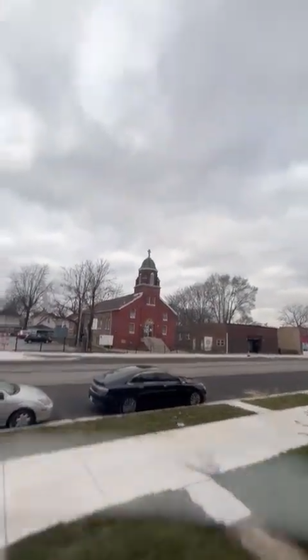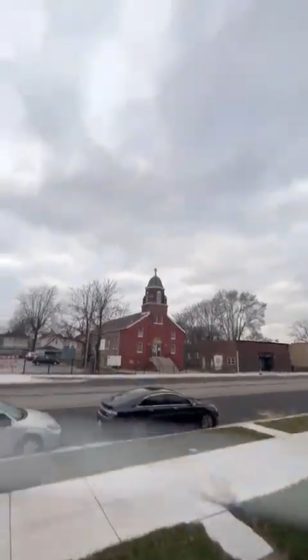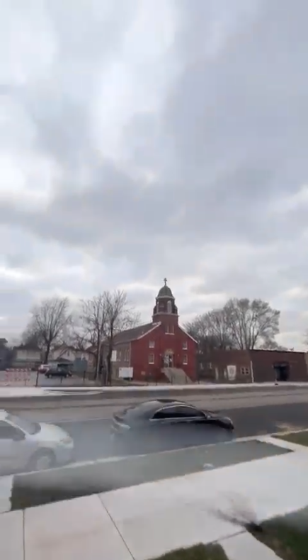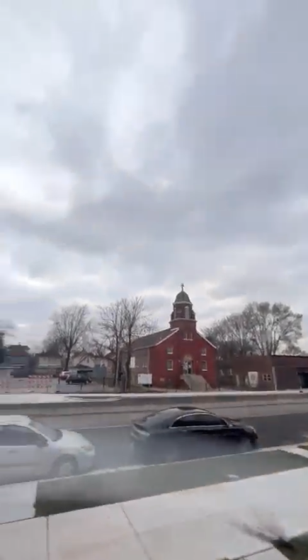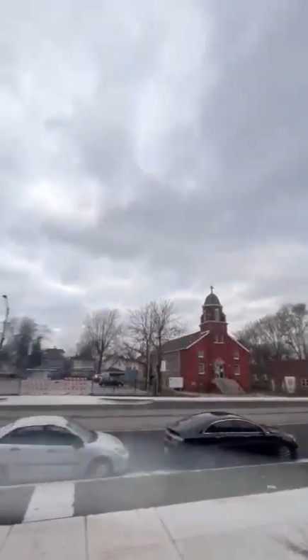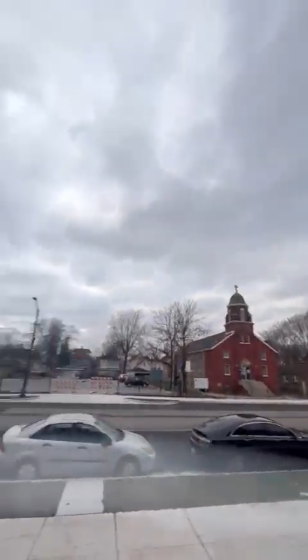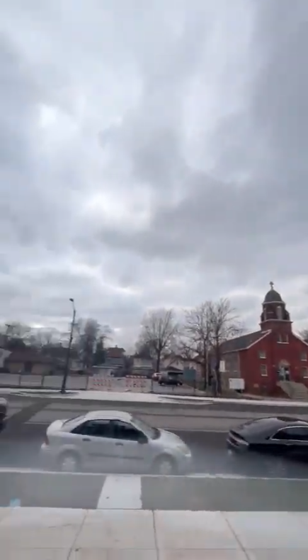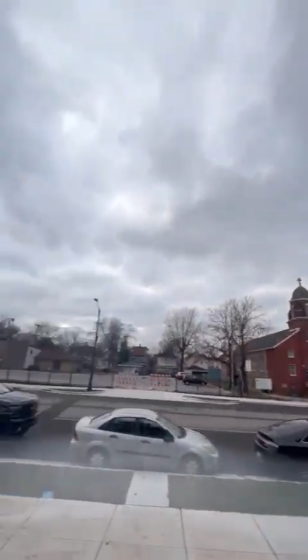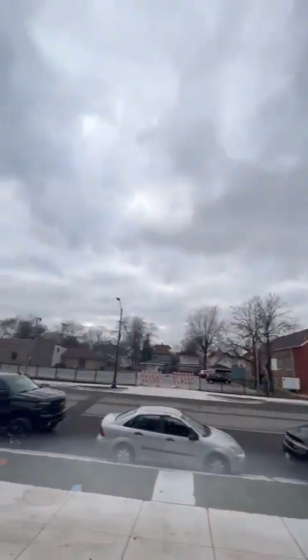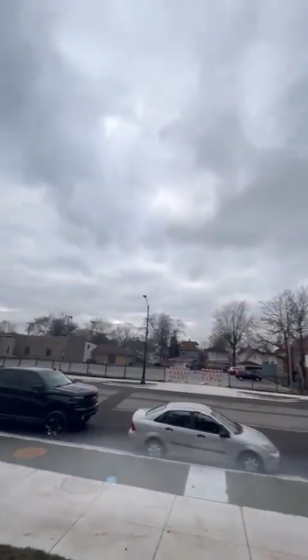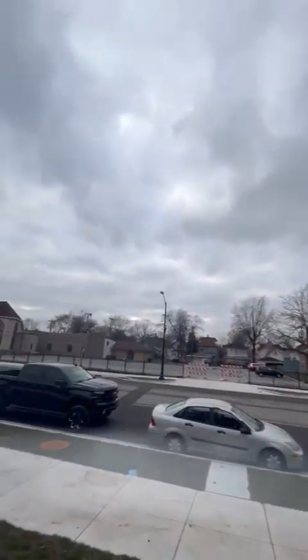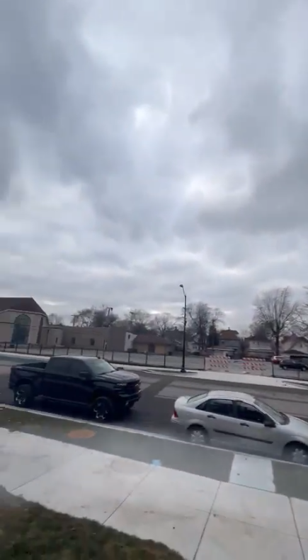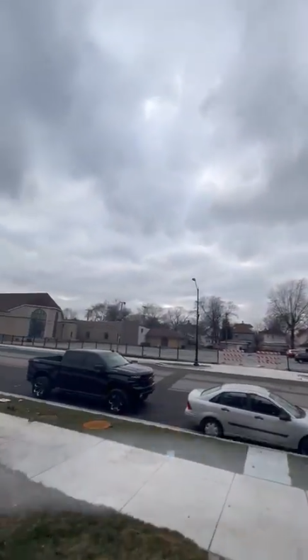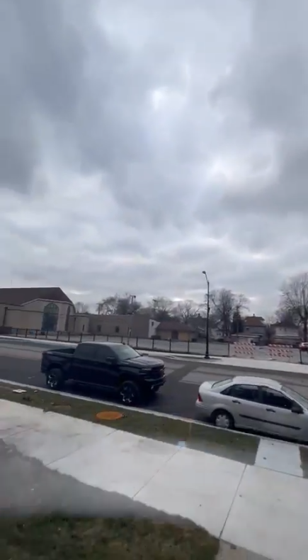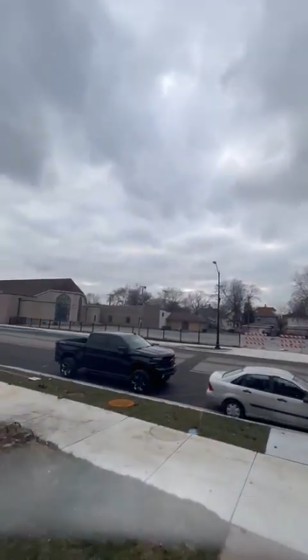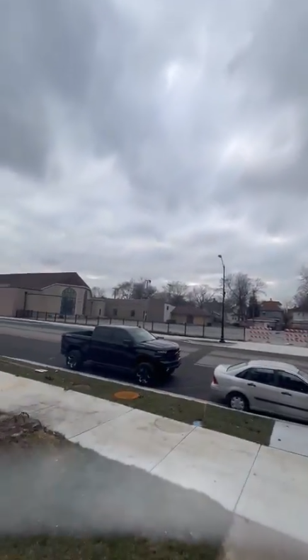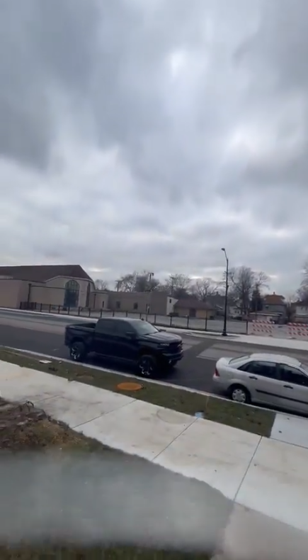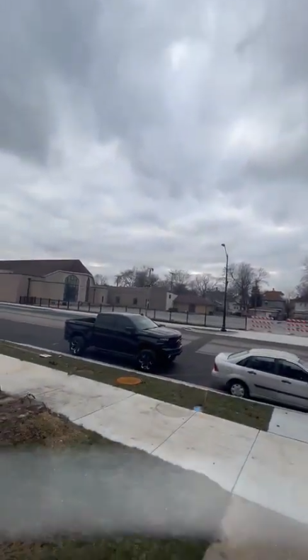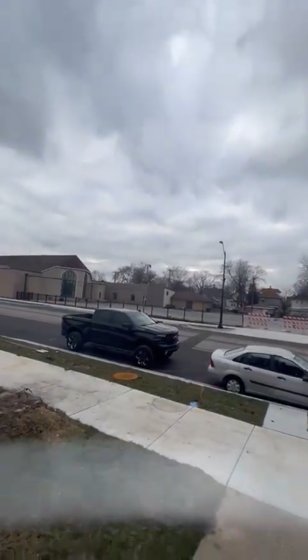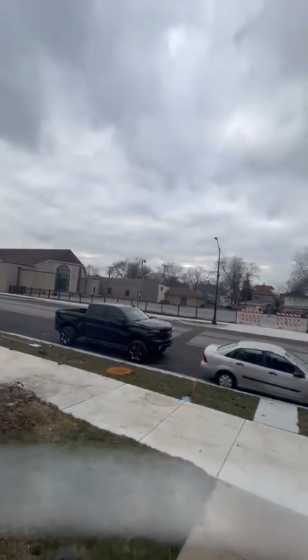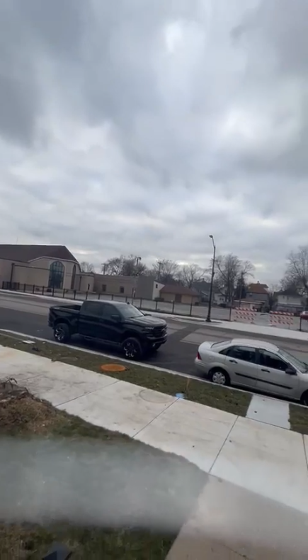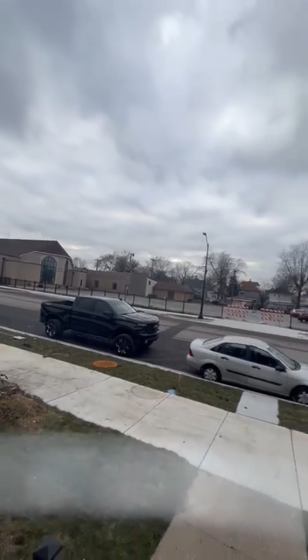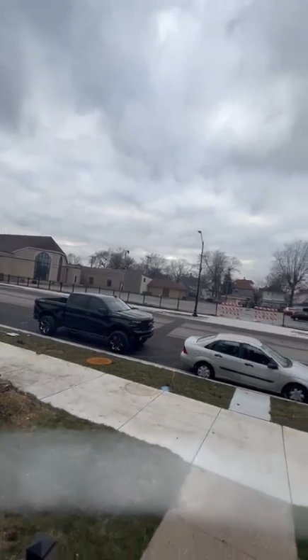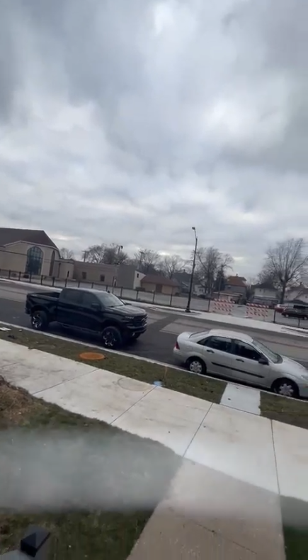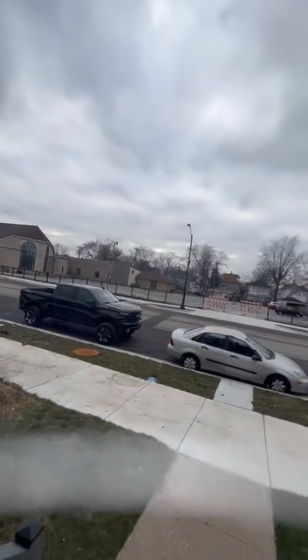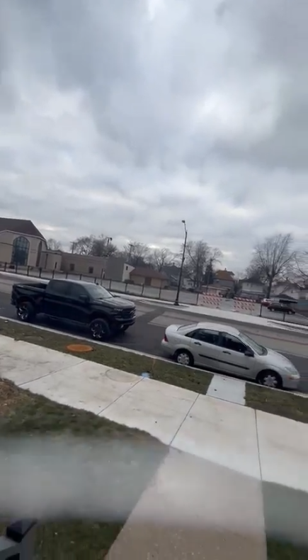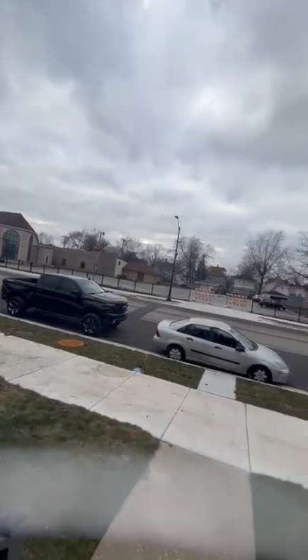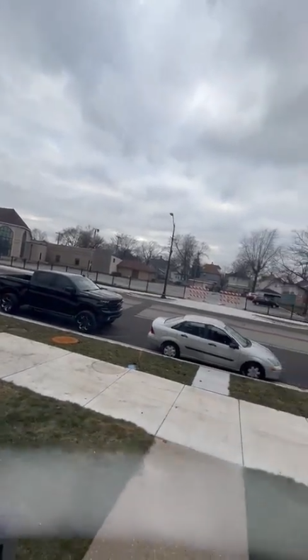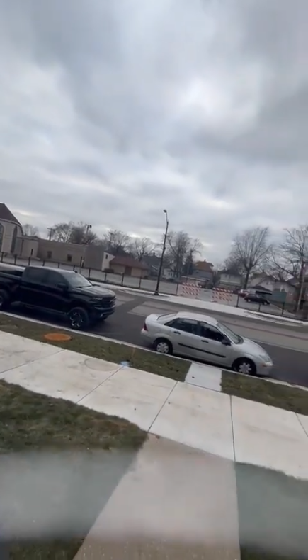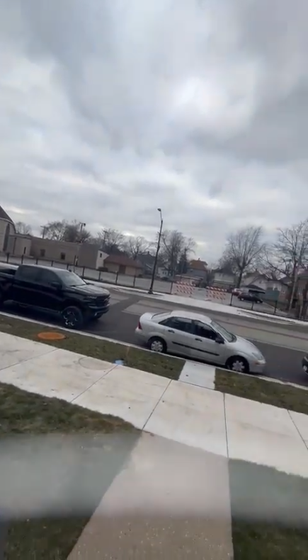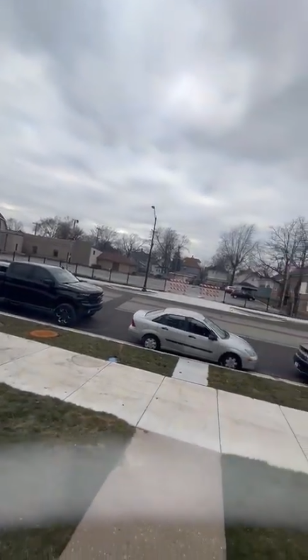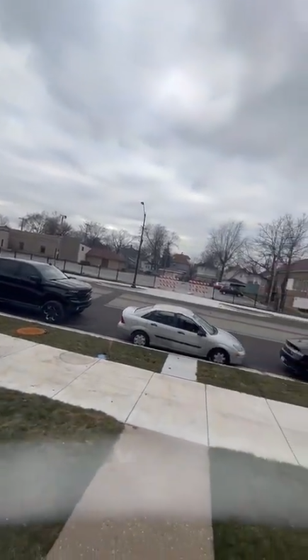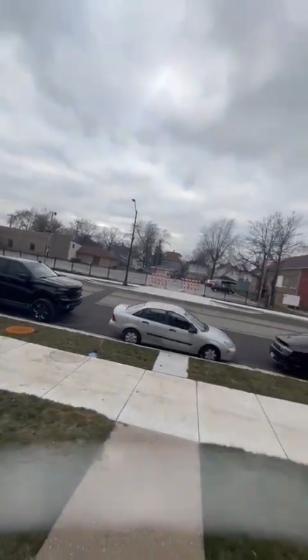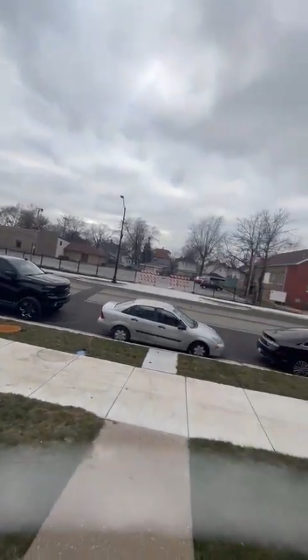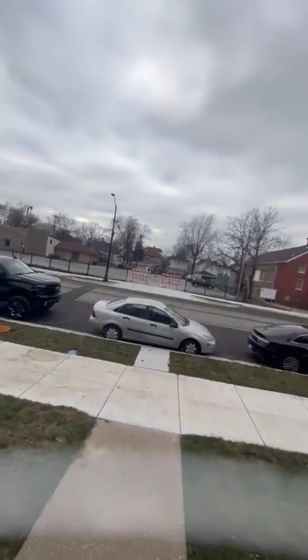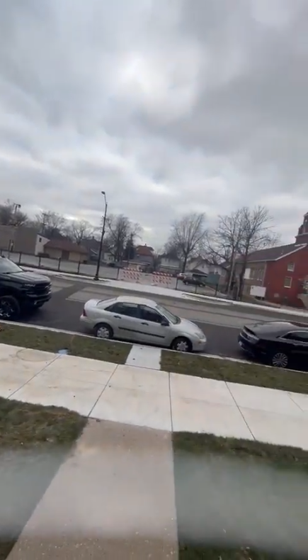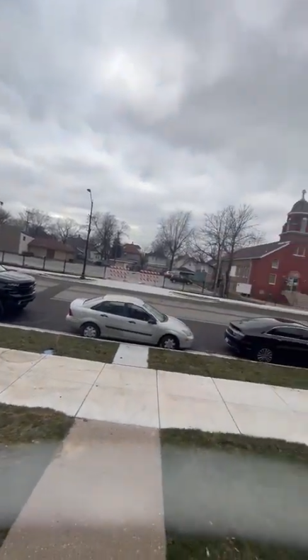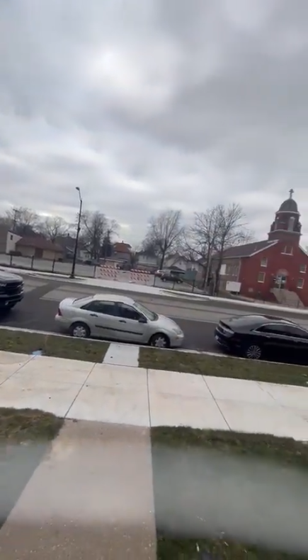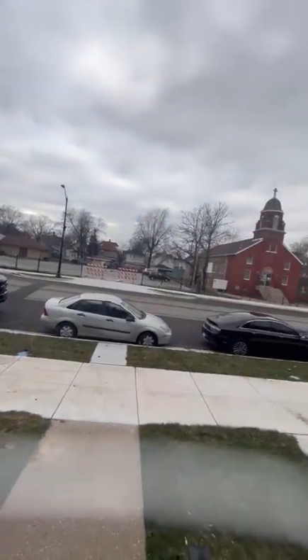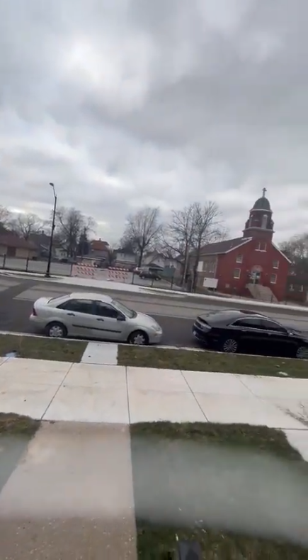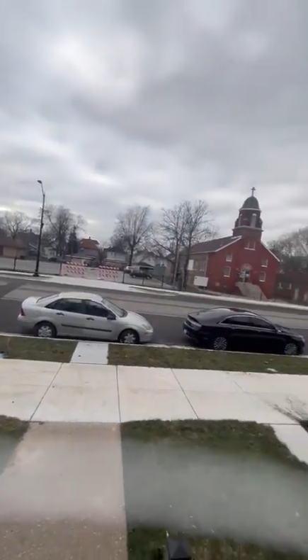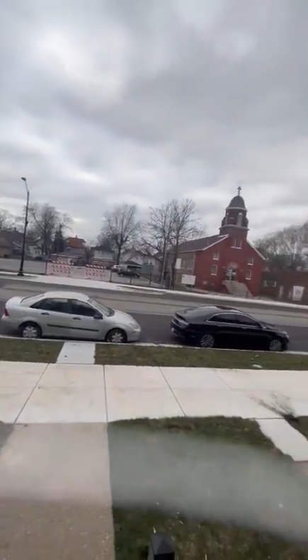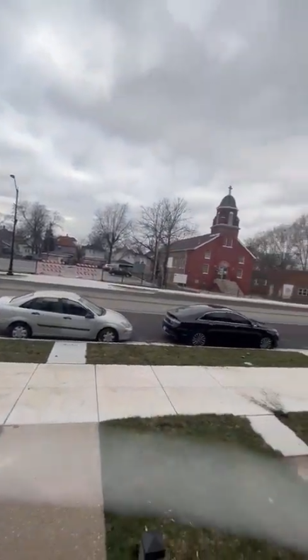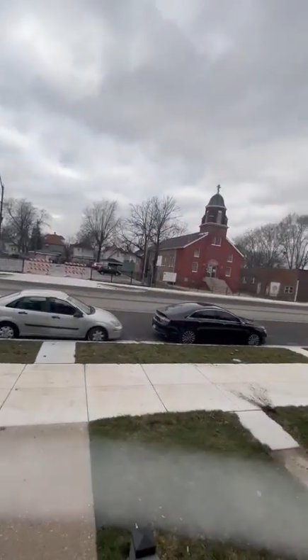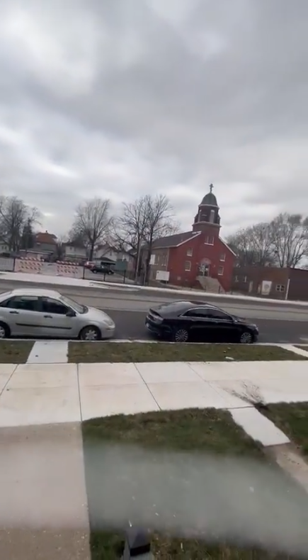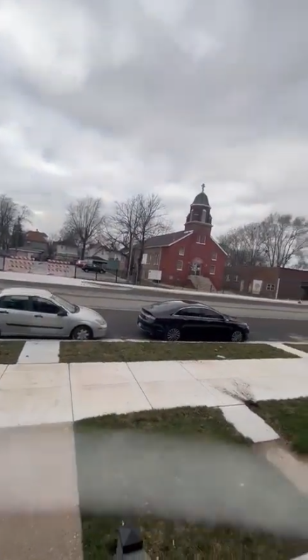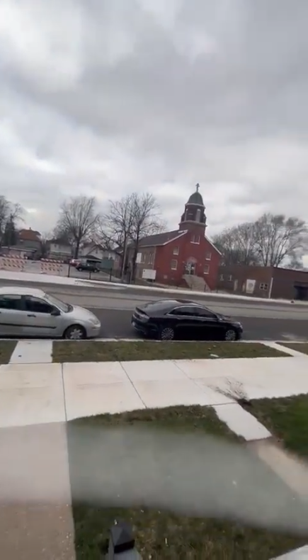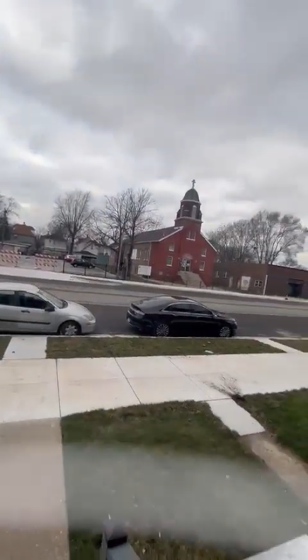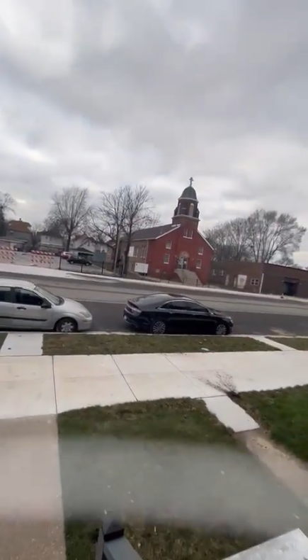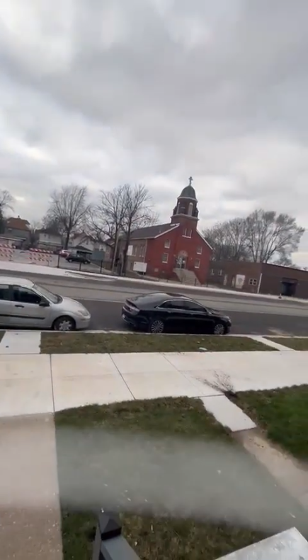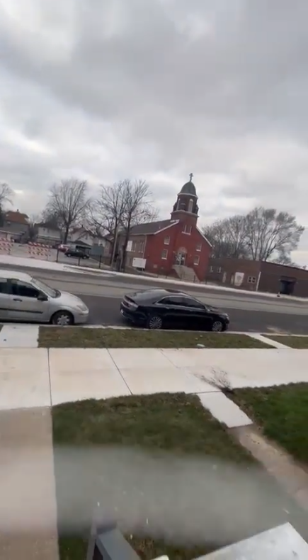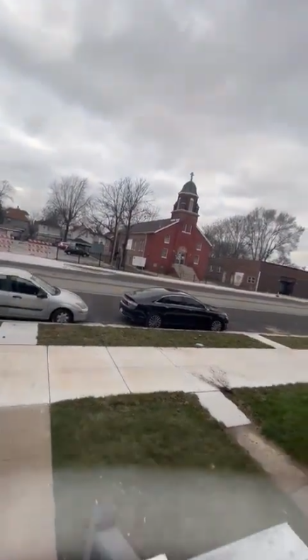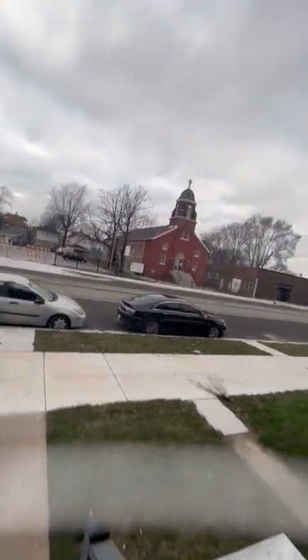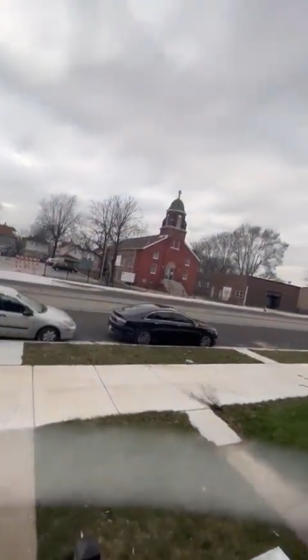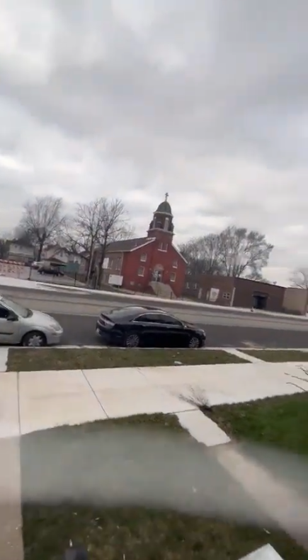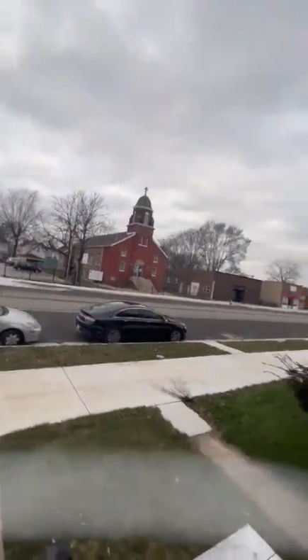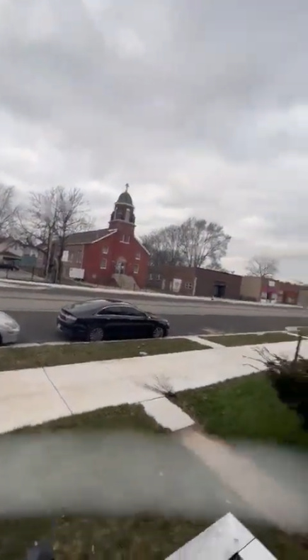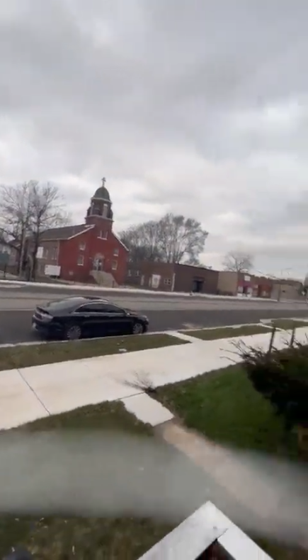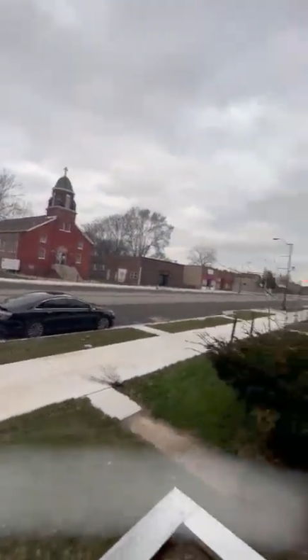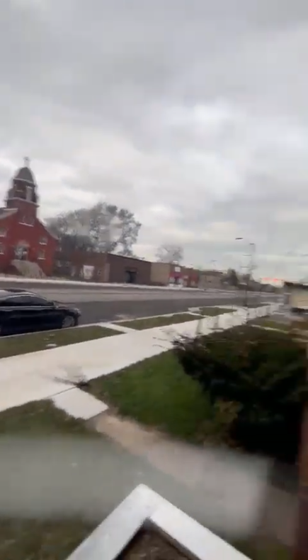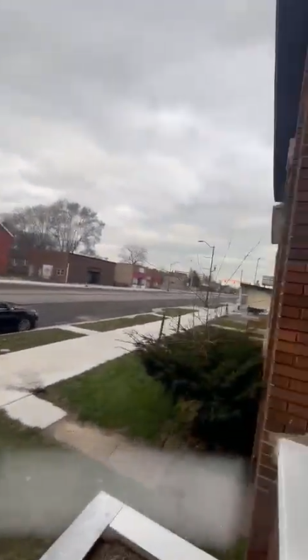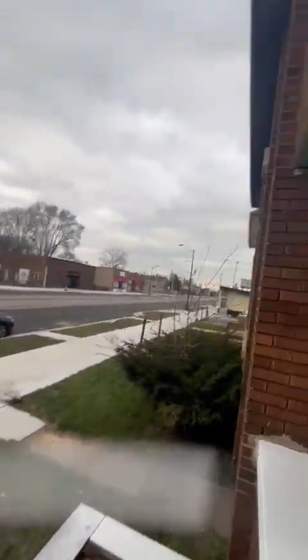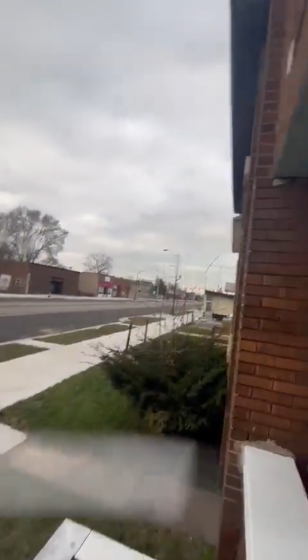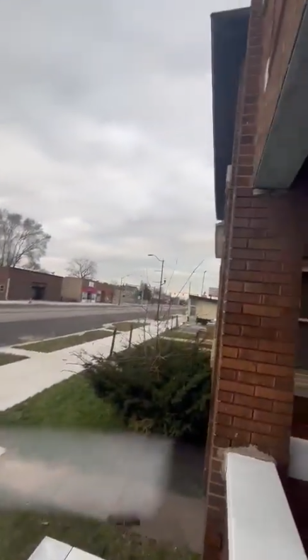And look how gloomy it is outside. So inside, it's not as beautiful and bright as I'd like it to be.